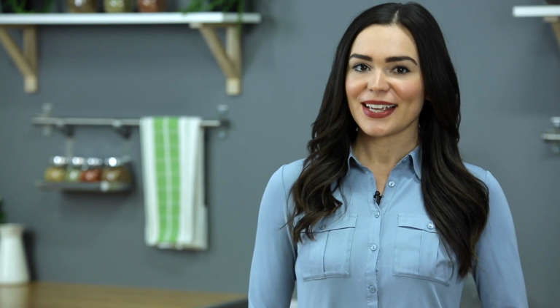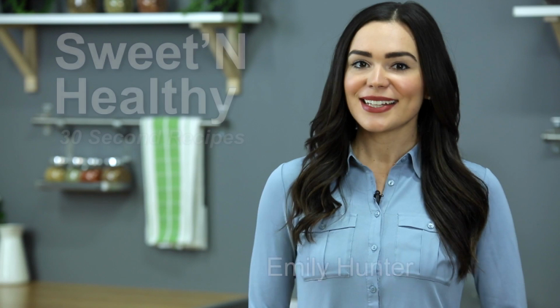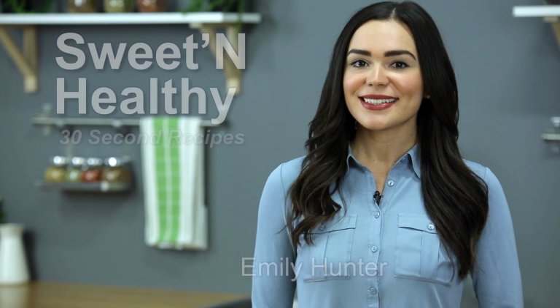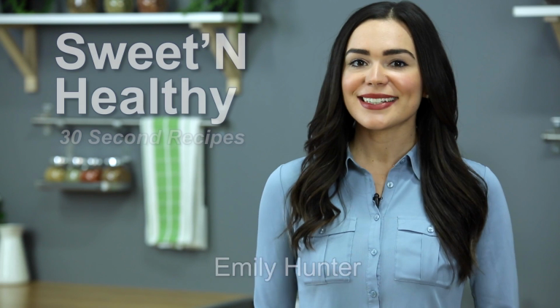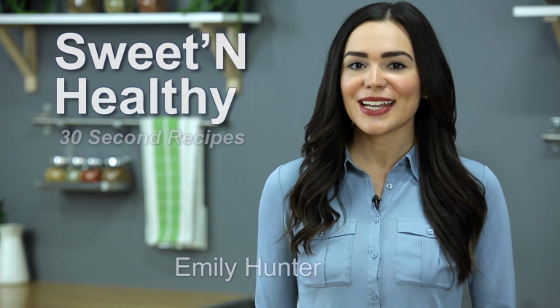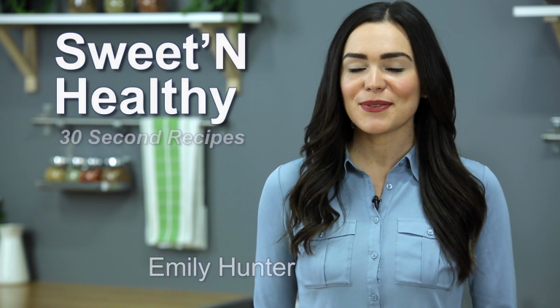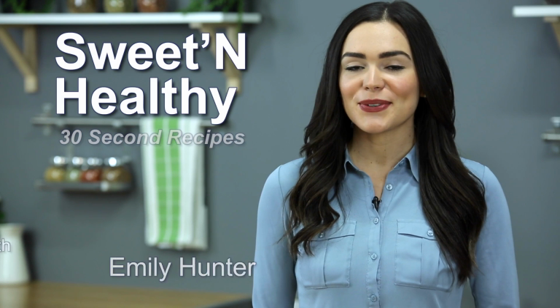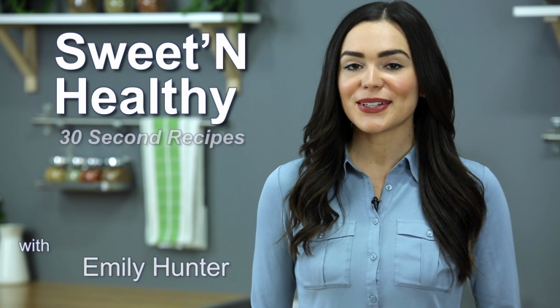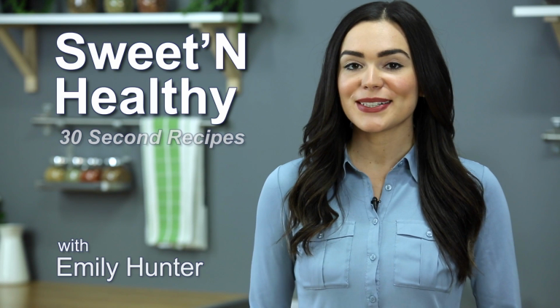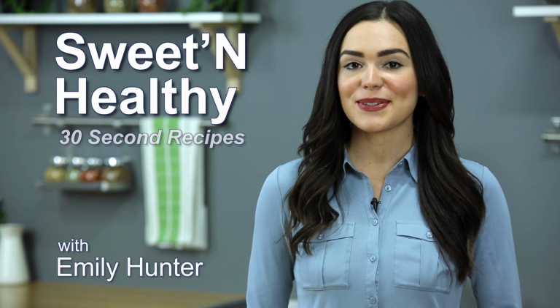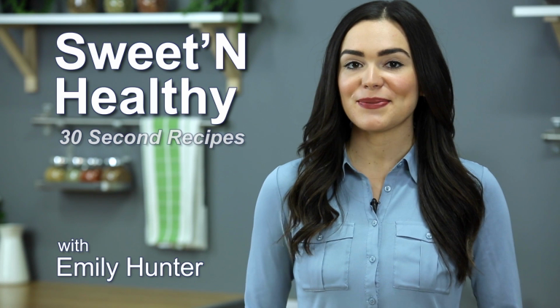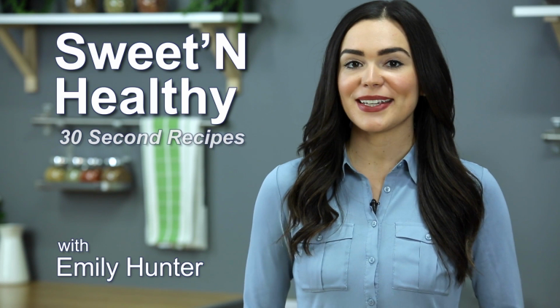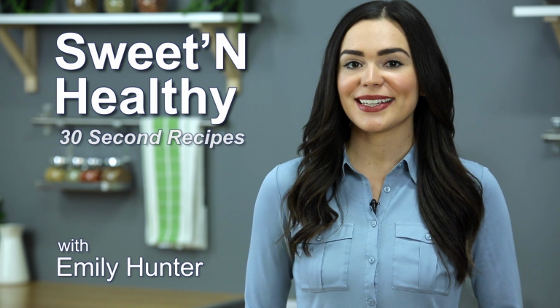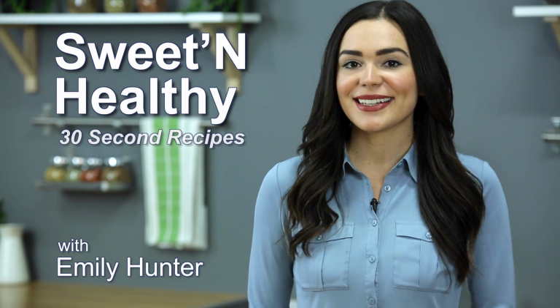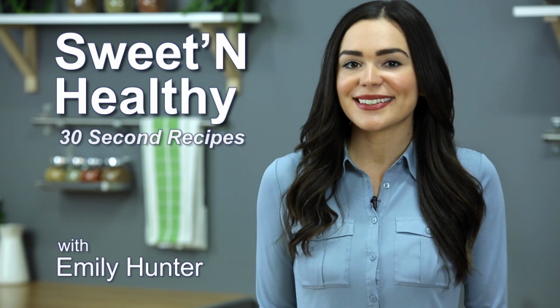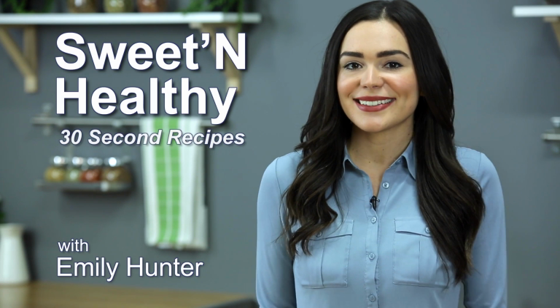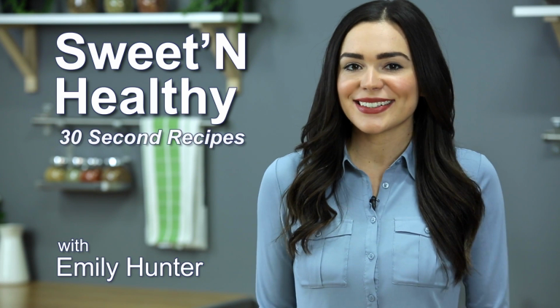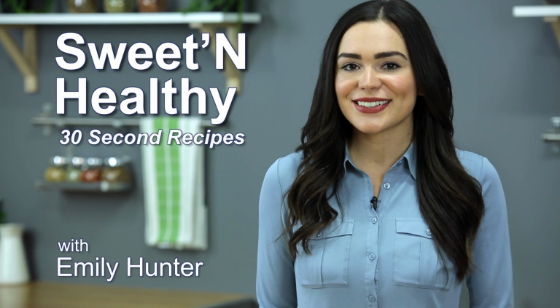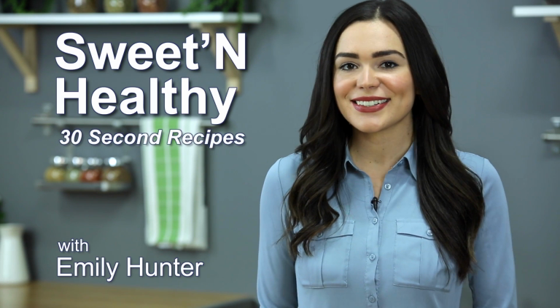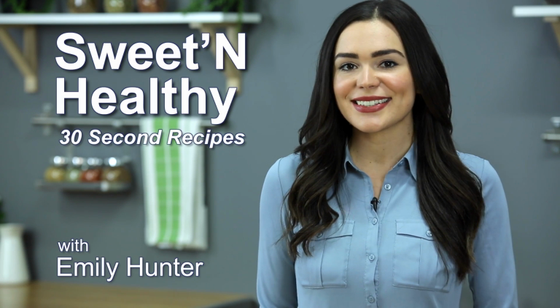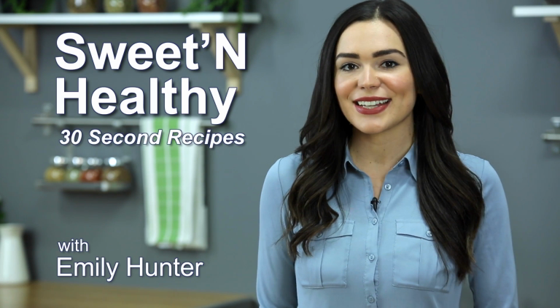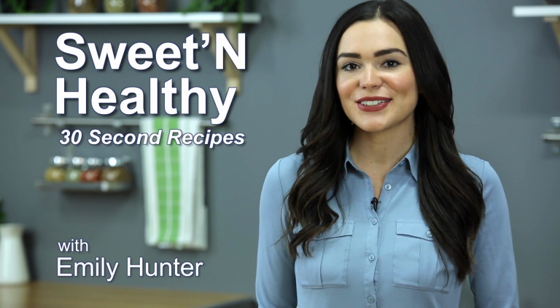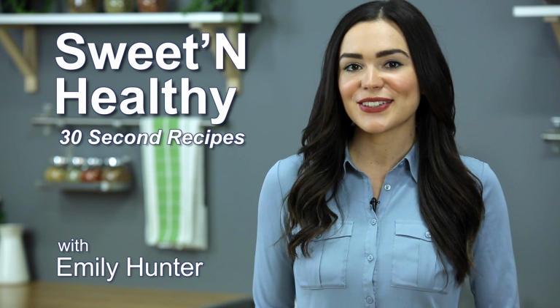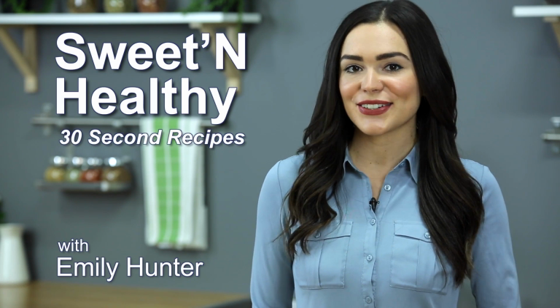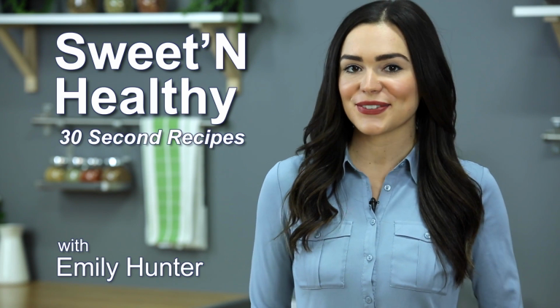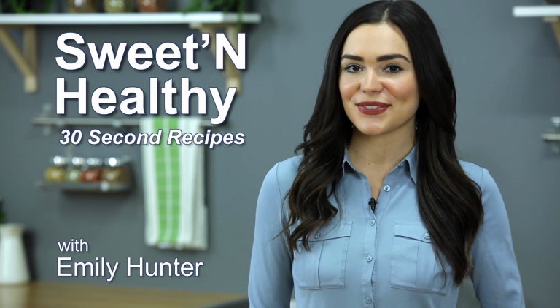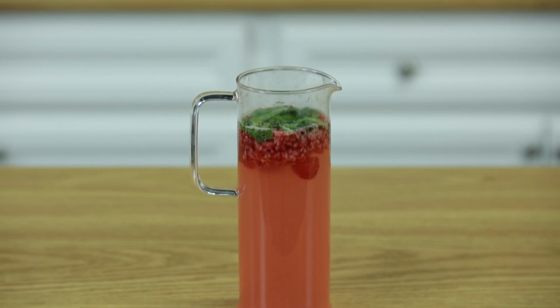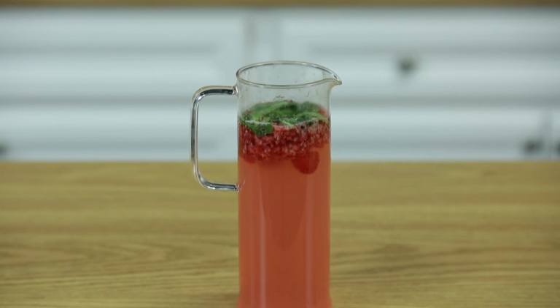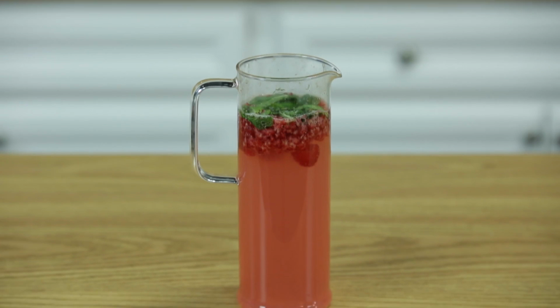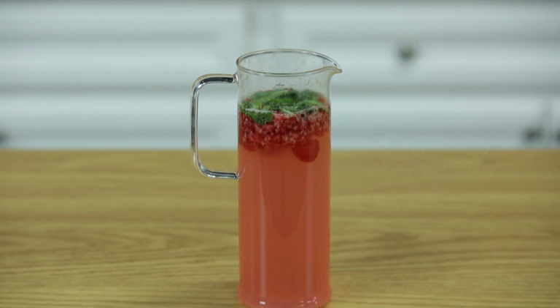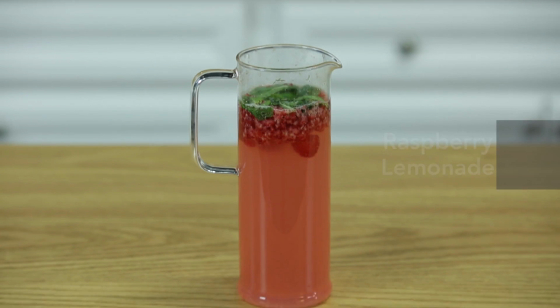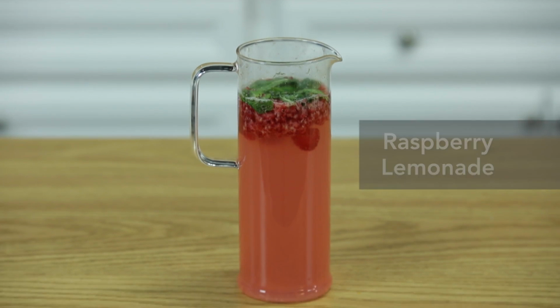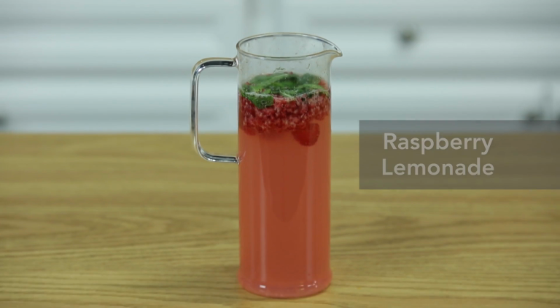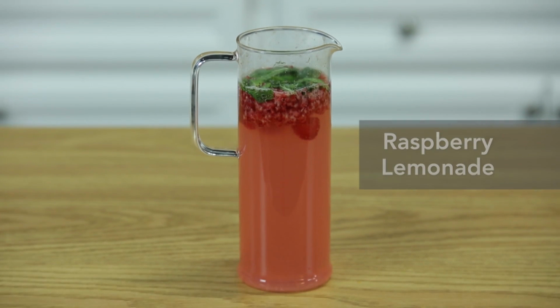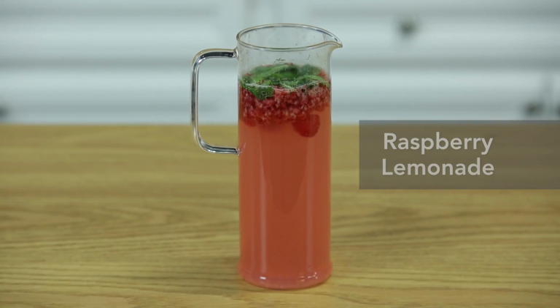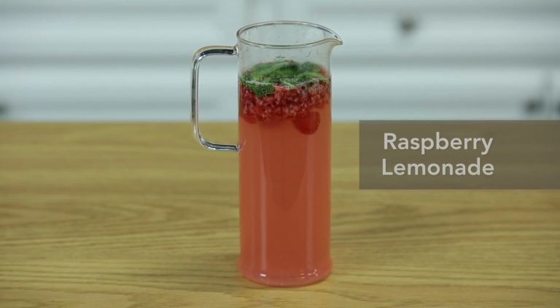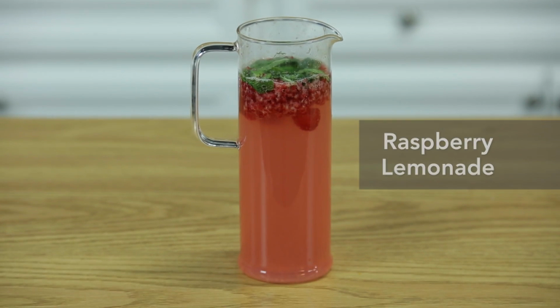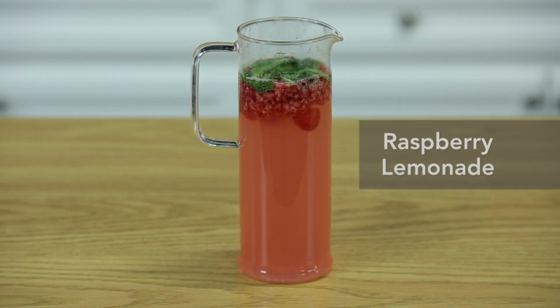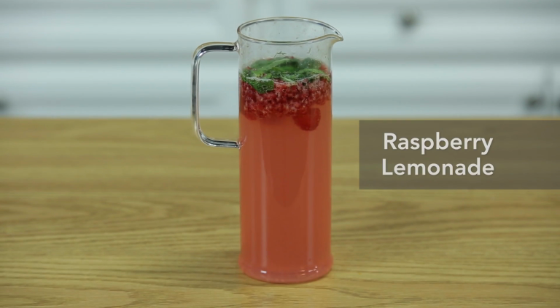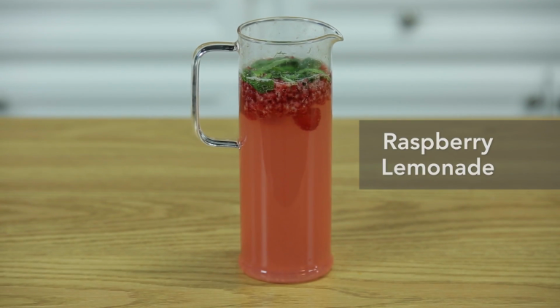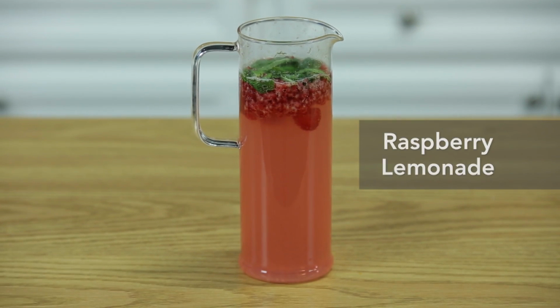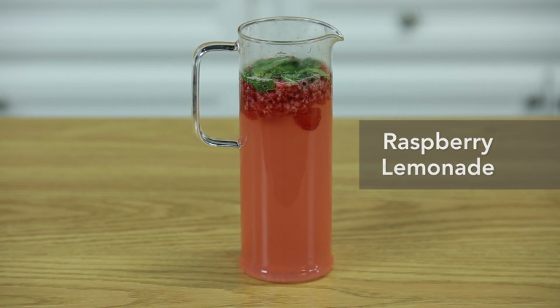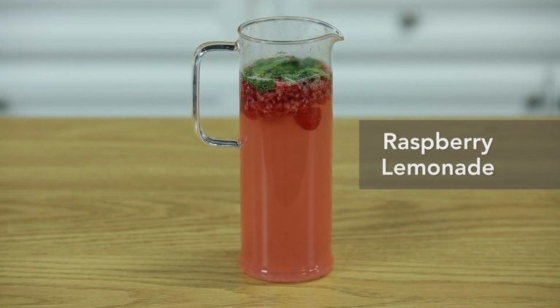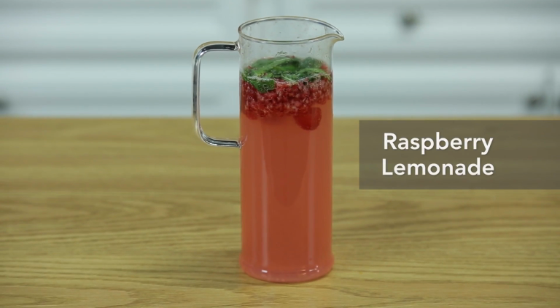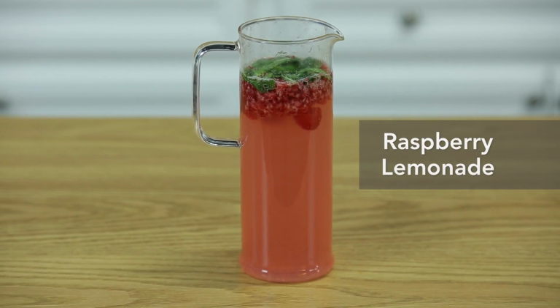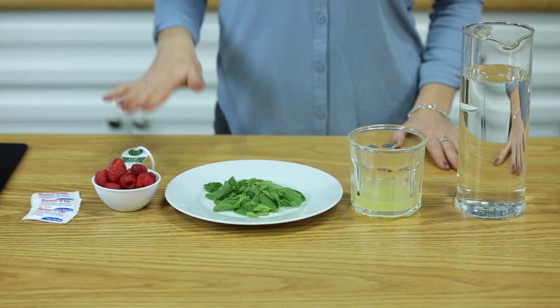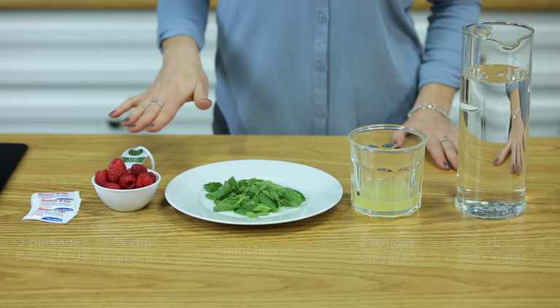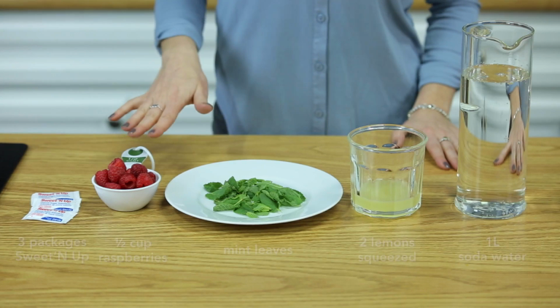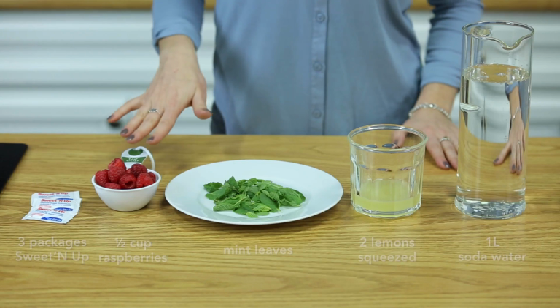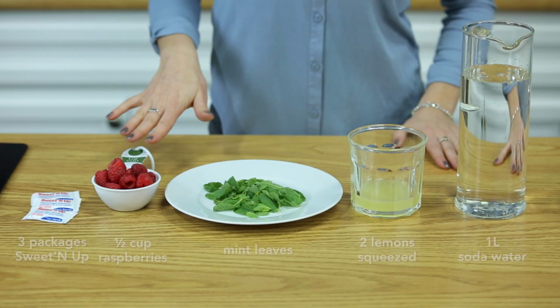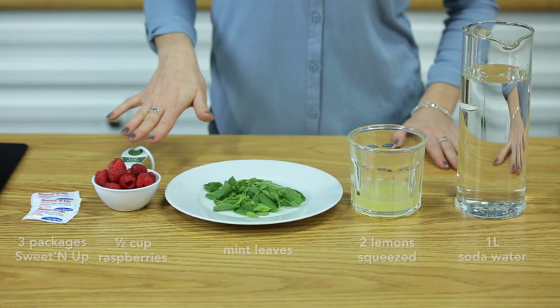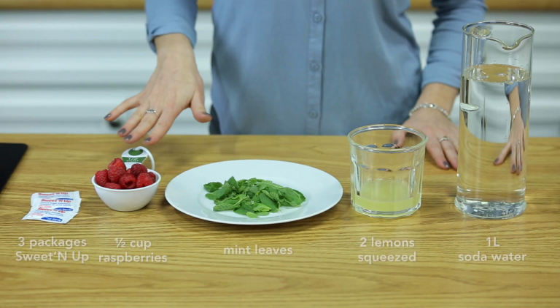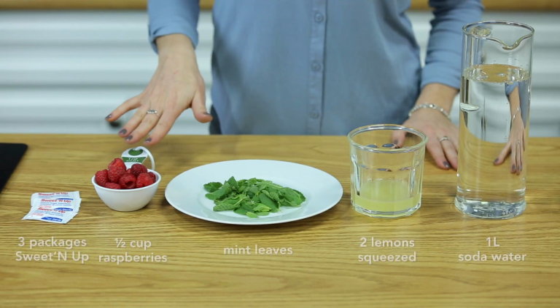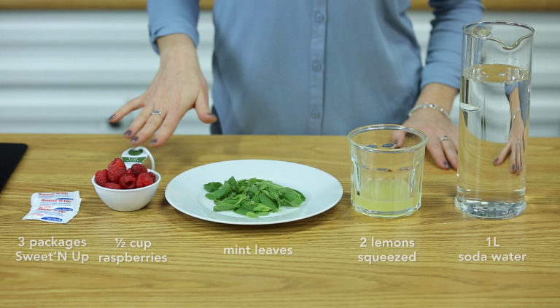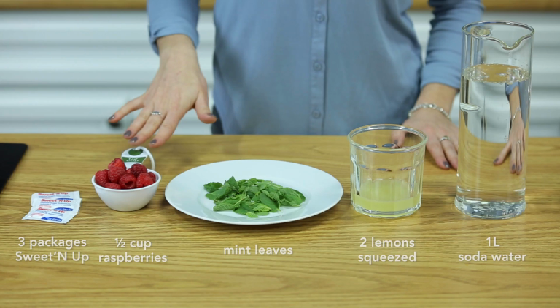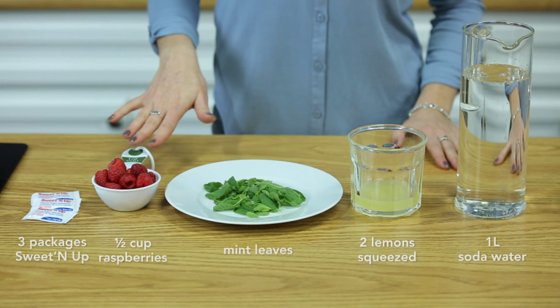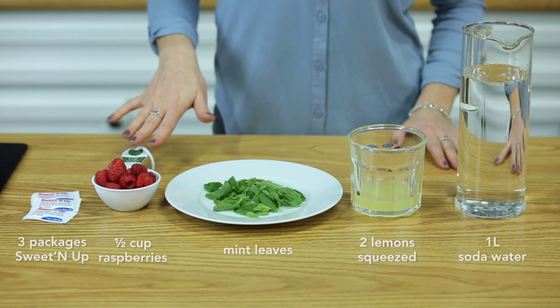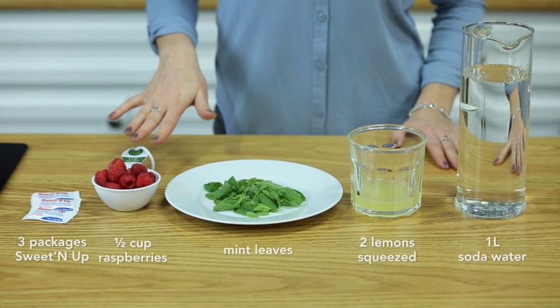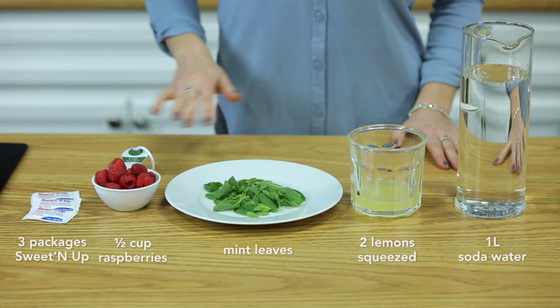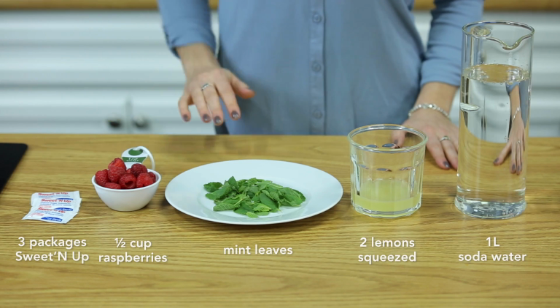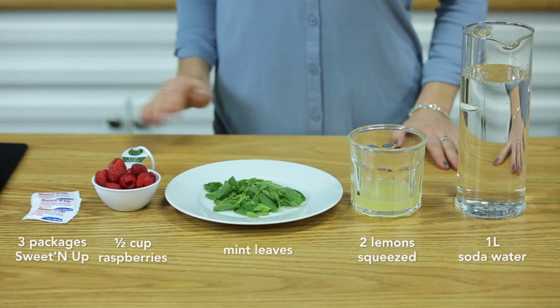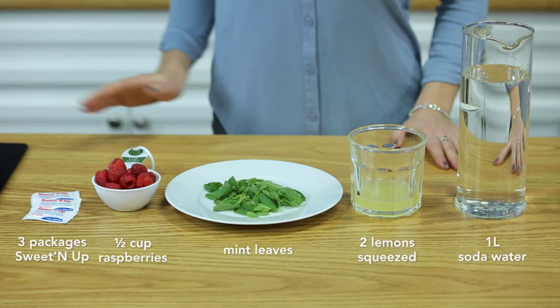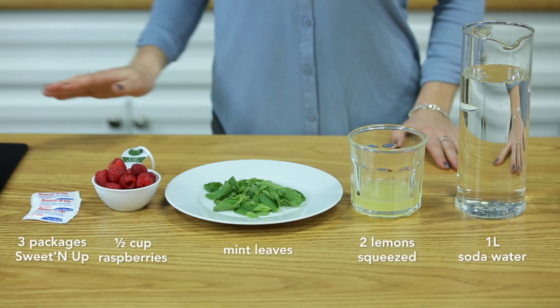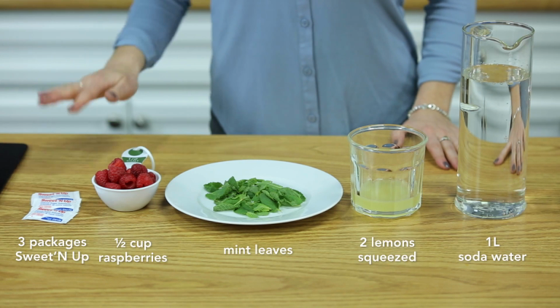Today I'm going to be making a delicious and sugar-free raspberry lemonade. So here we have all of our ingredients.